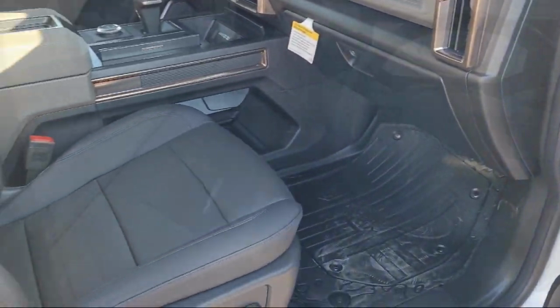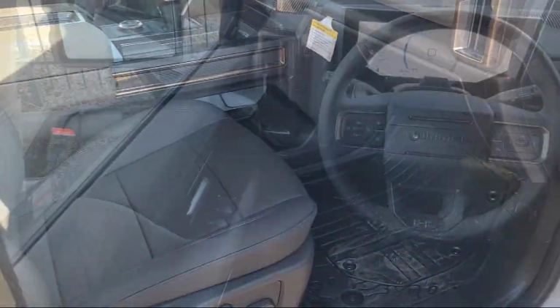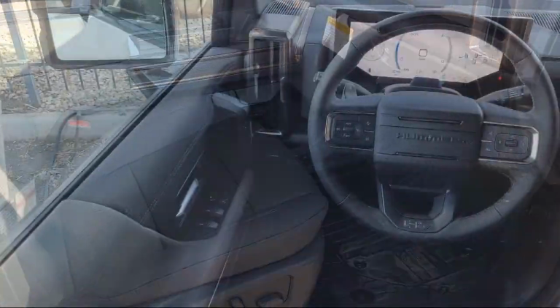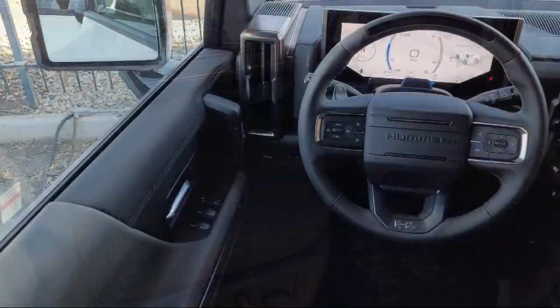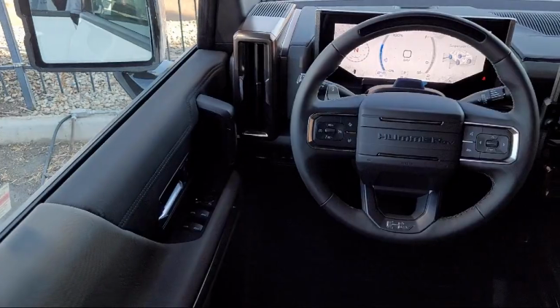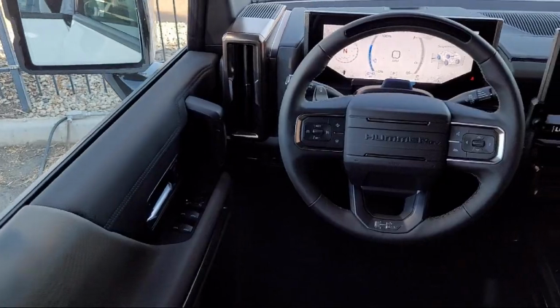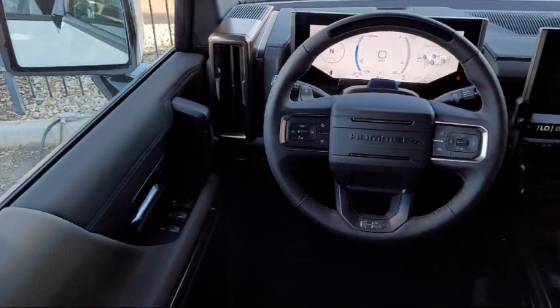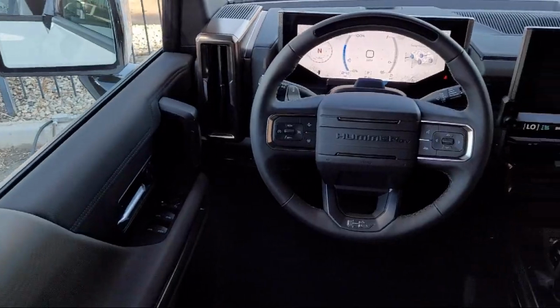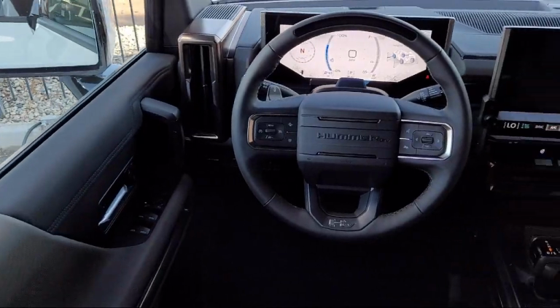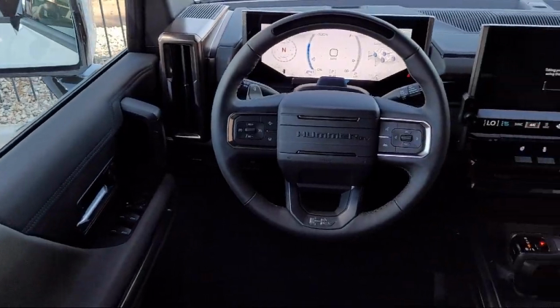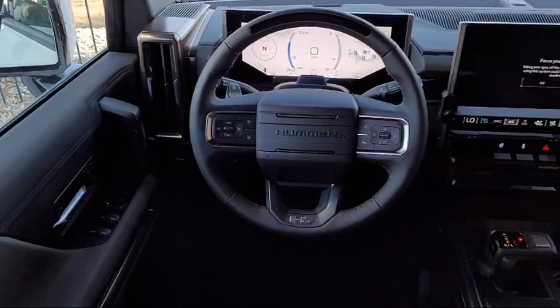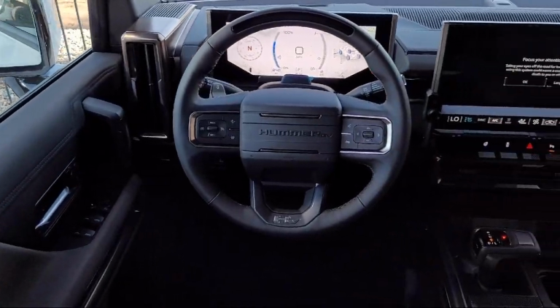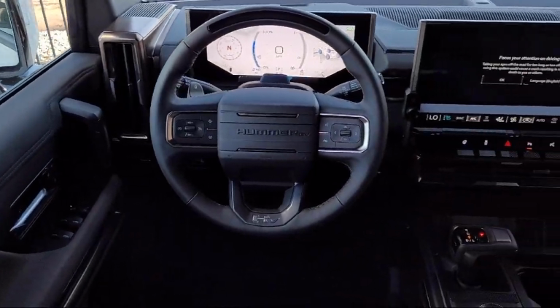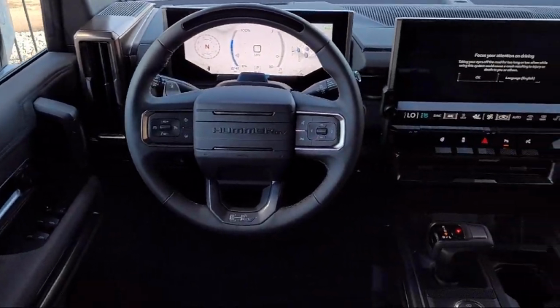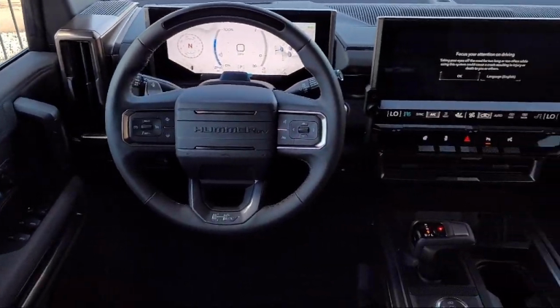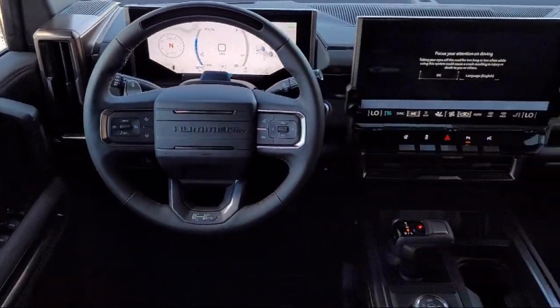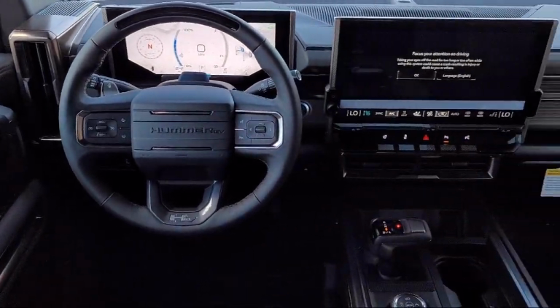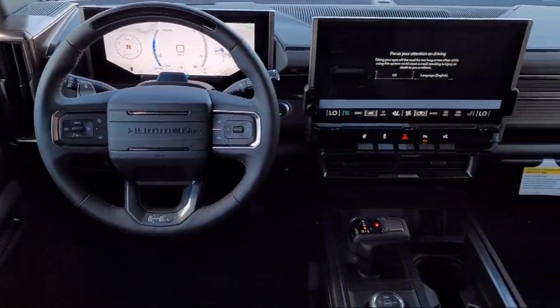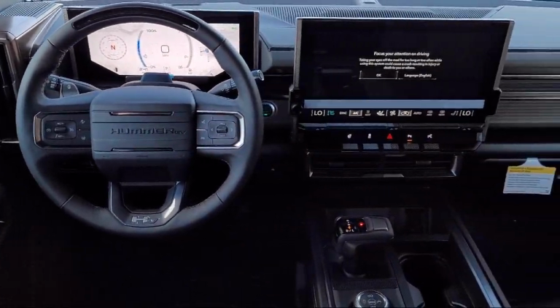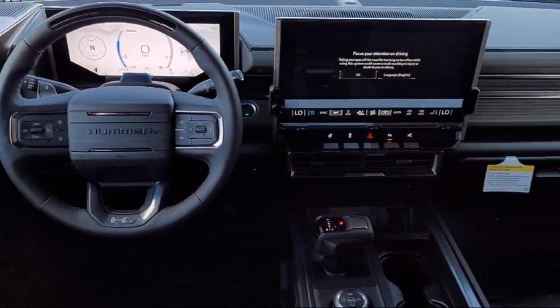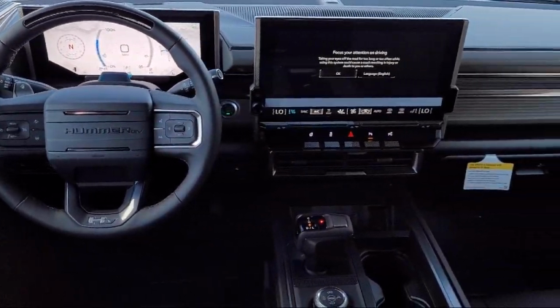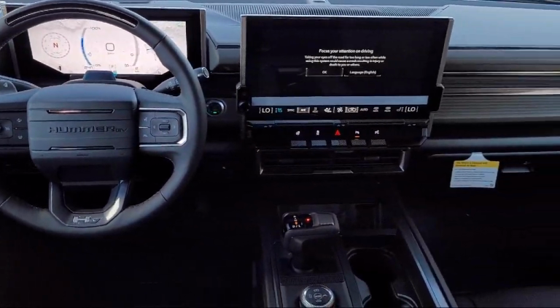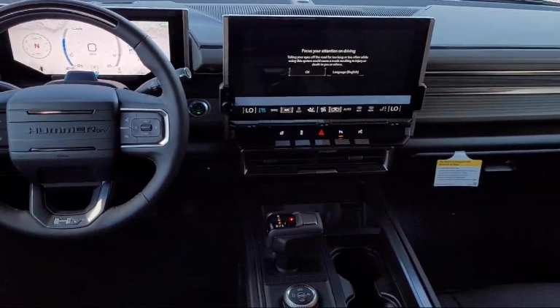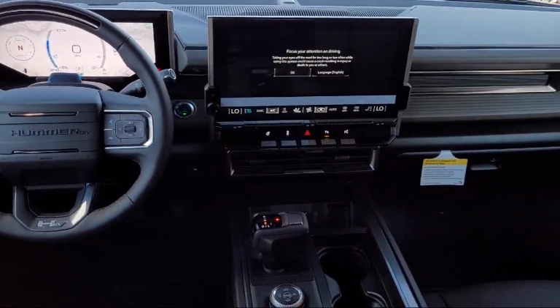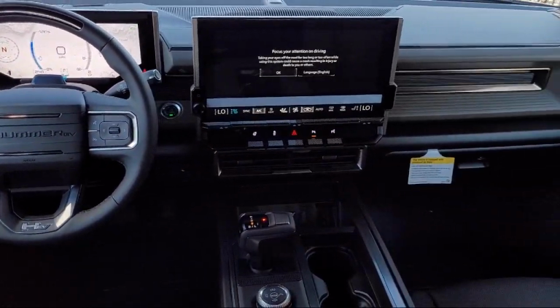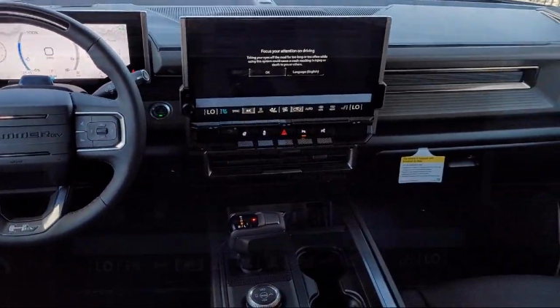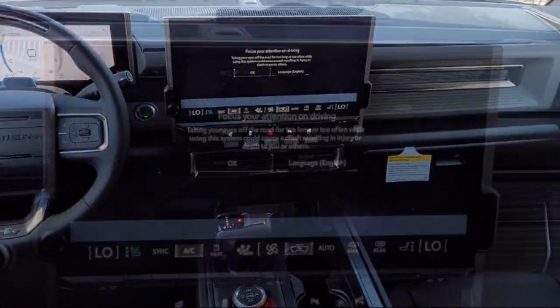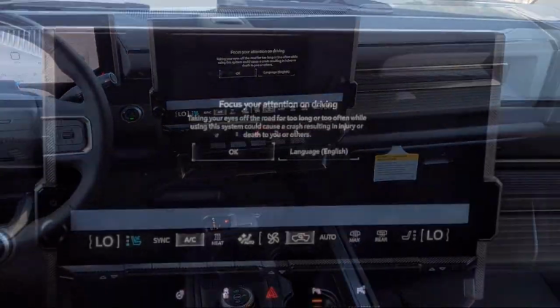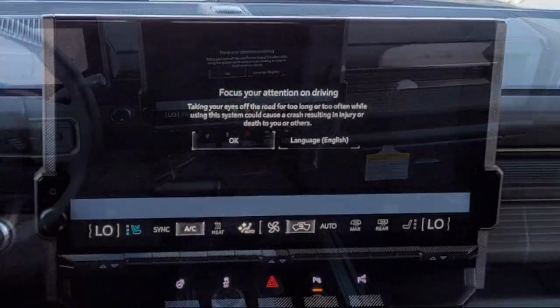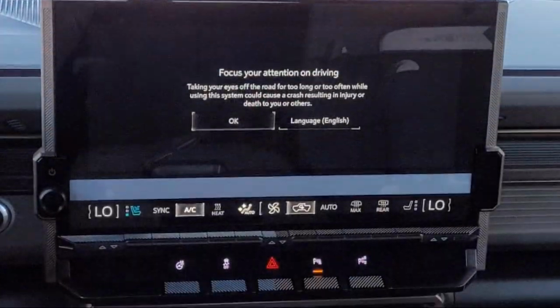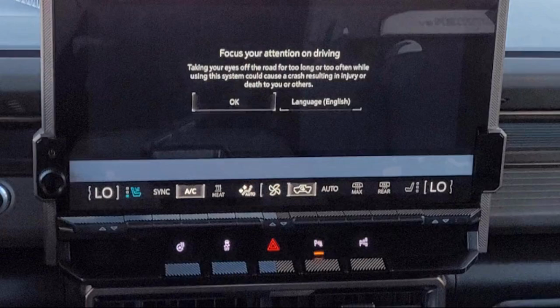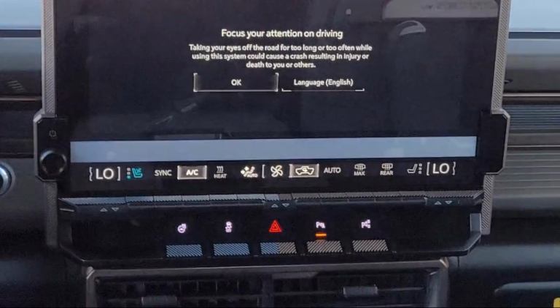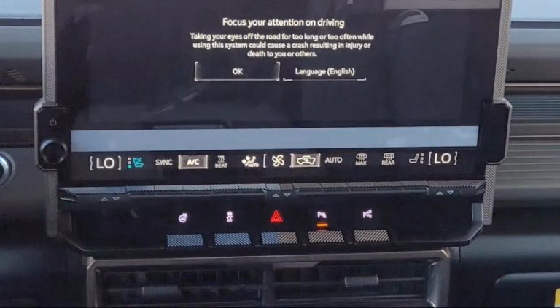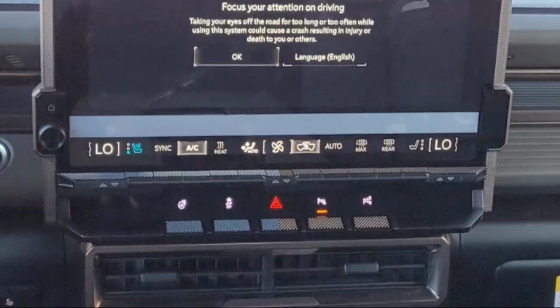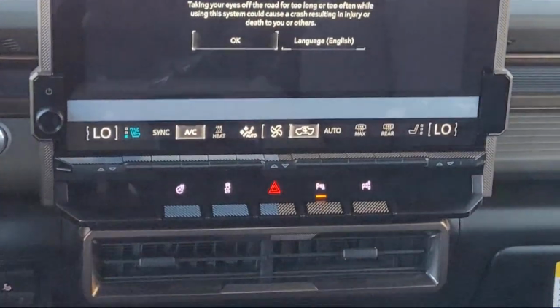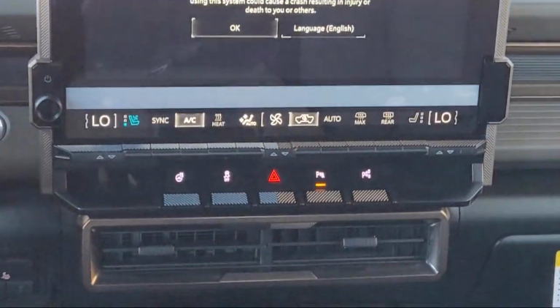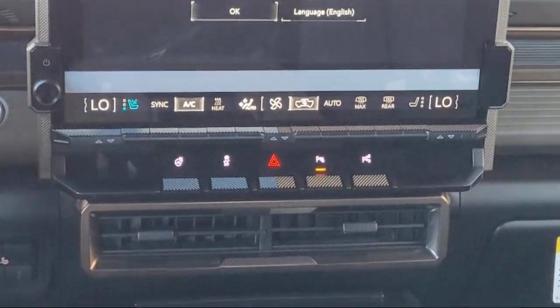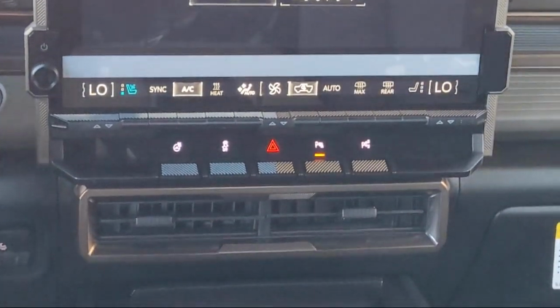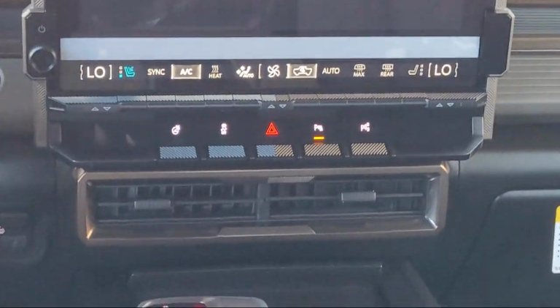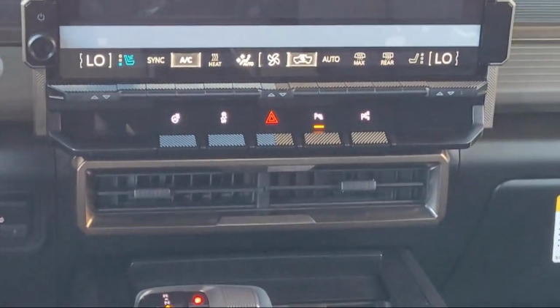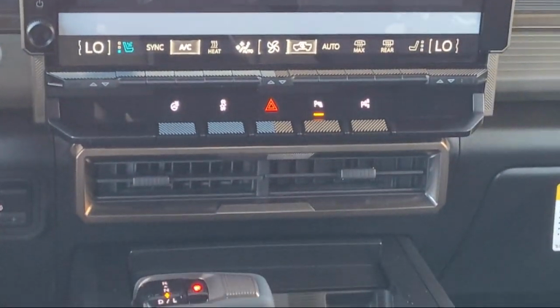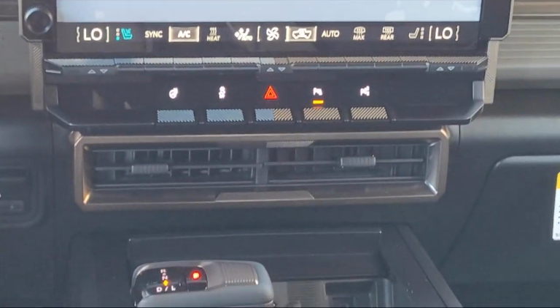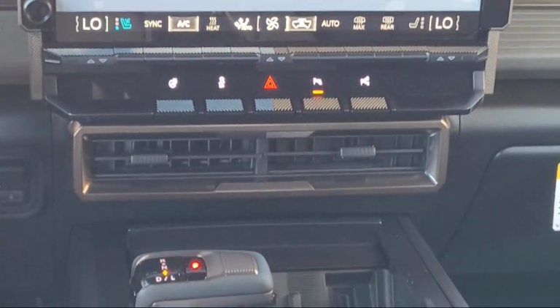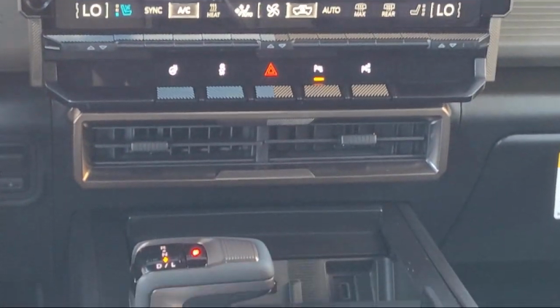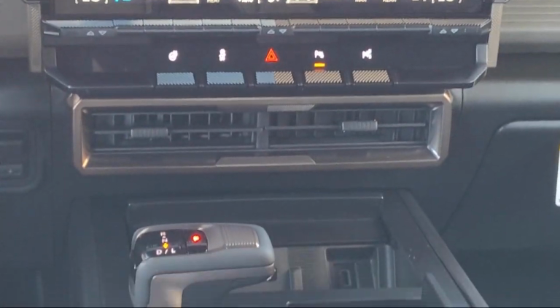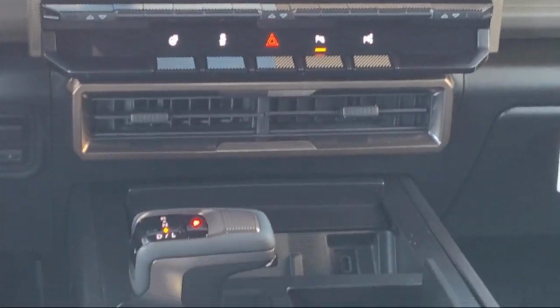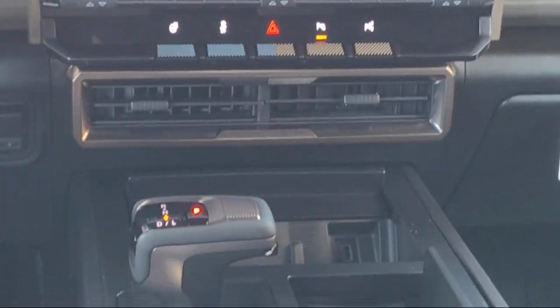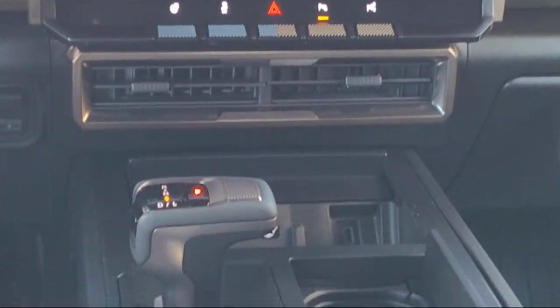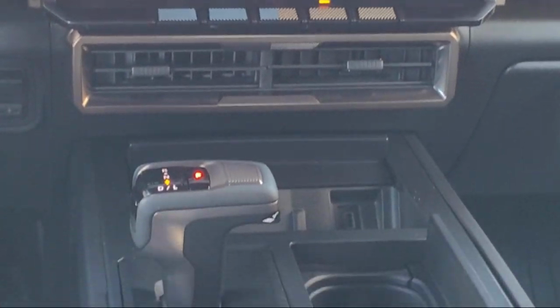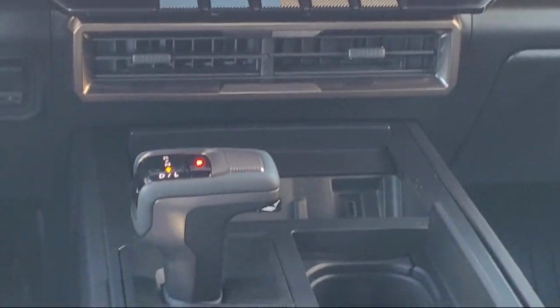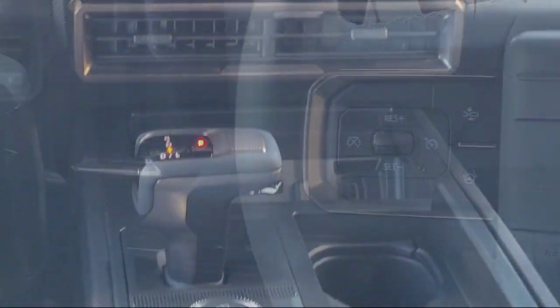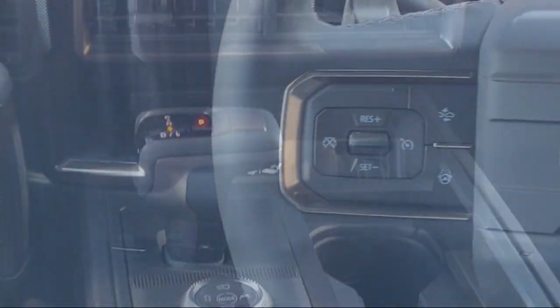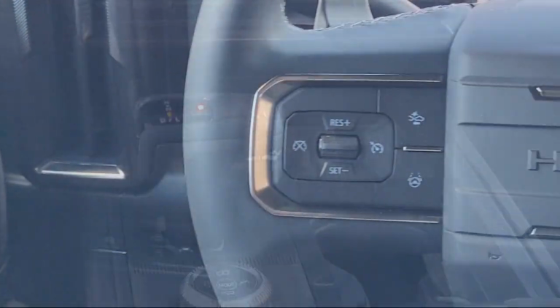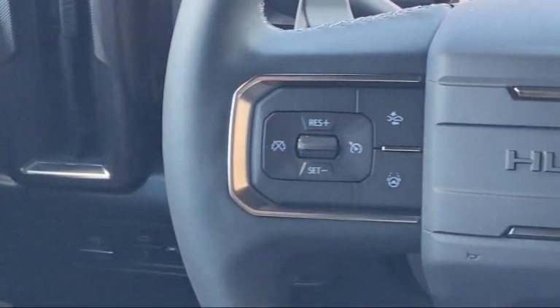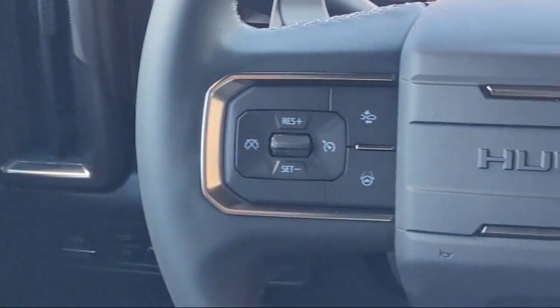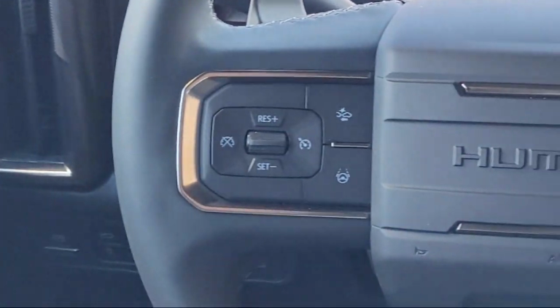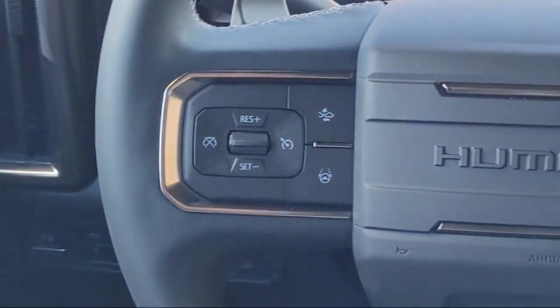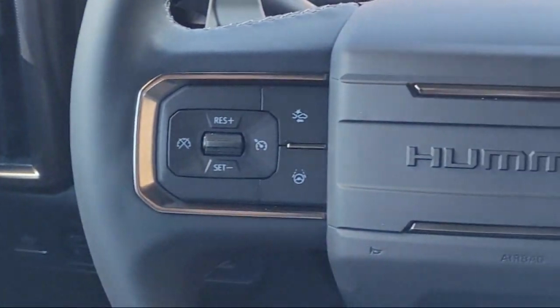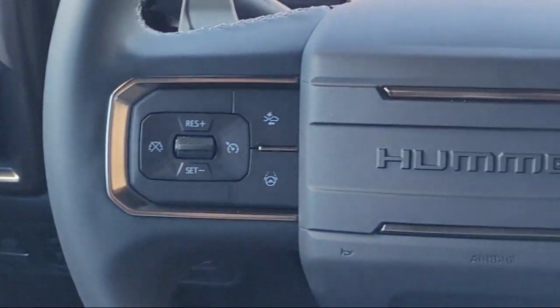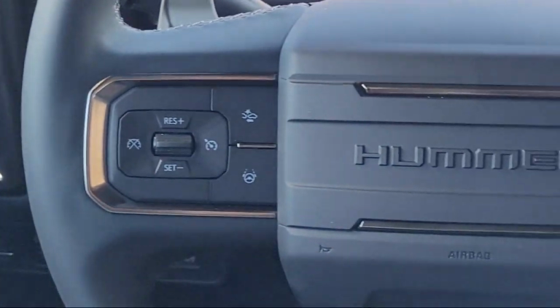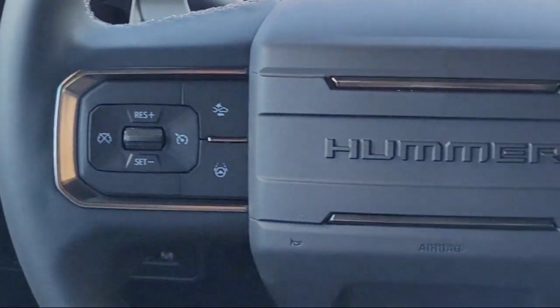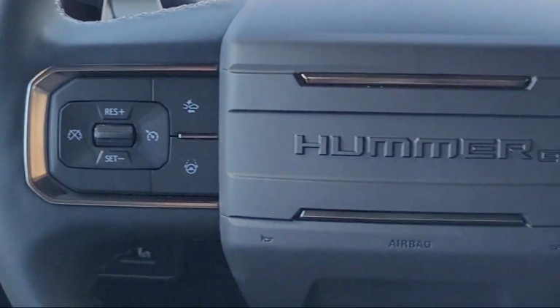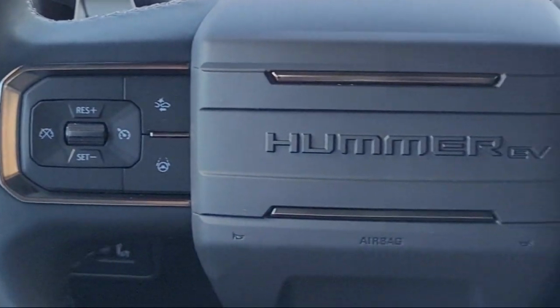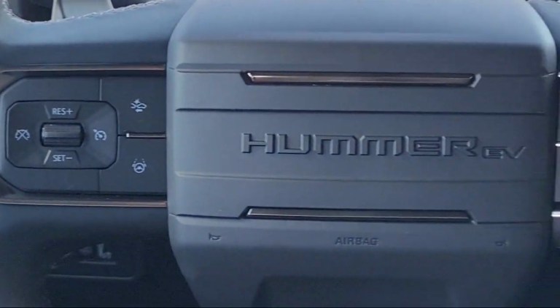Heated Rear Seats, Ventilated Driver and Front Passenger Seats, Rain Sensitive Windshield Wipers, and Mirage Door Transmitter.